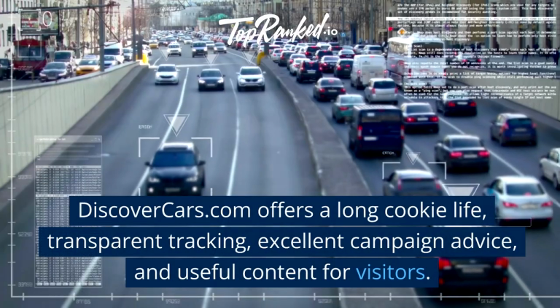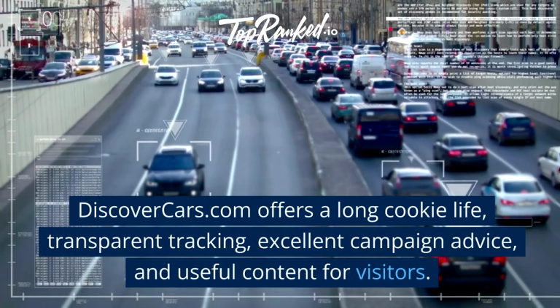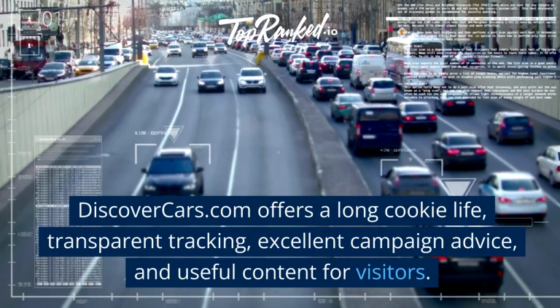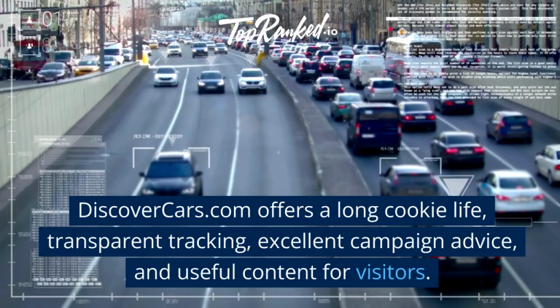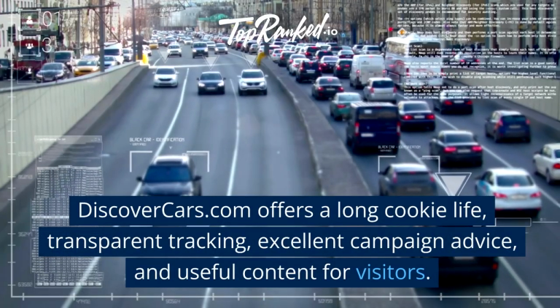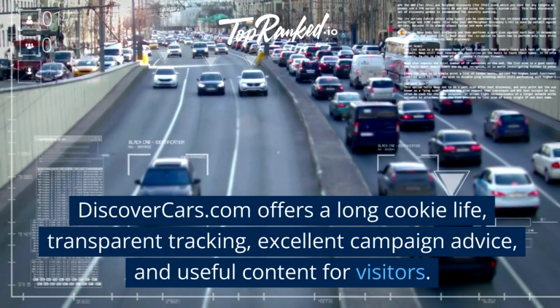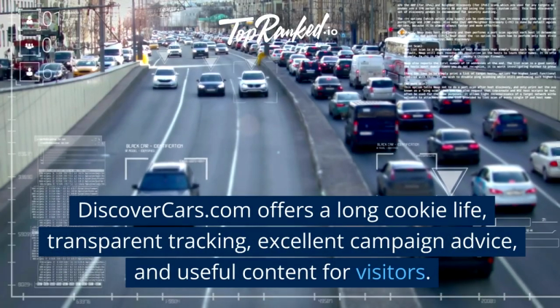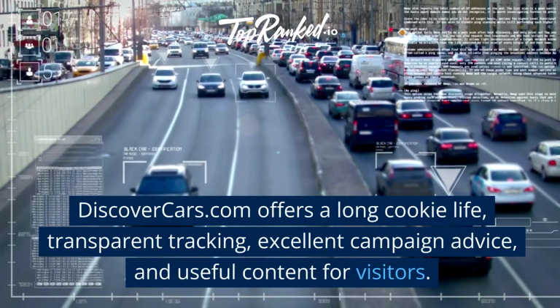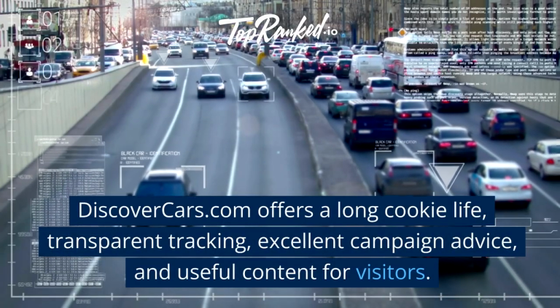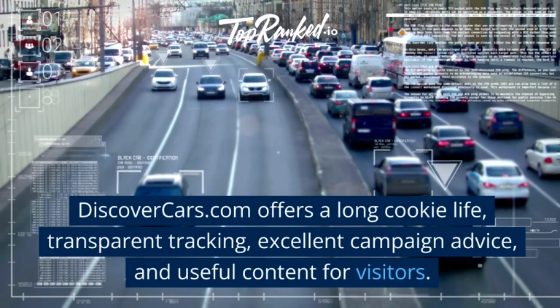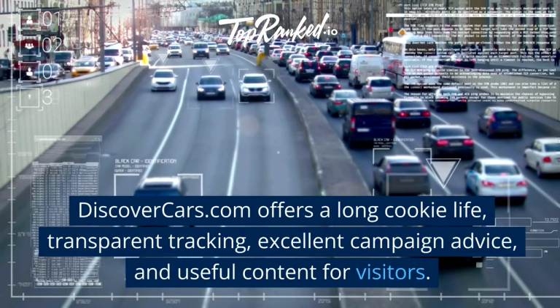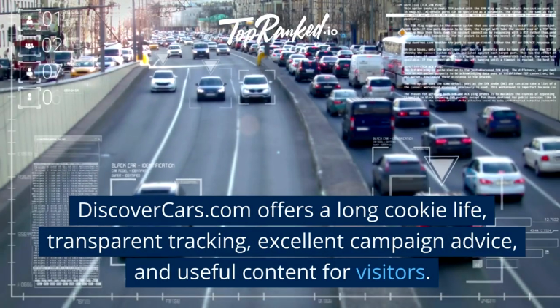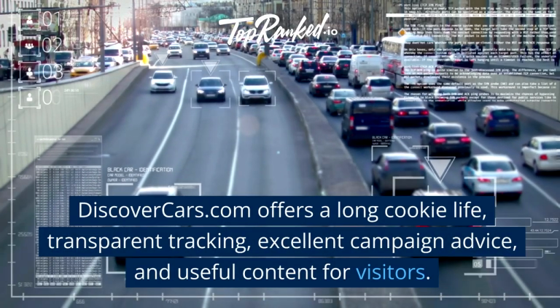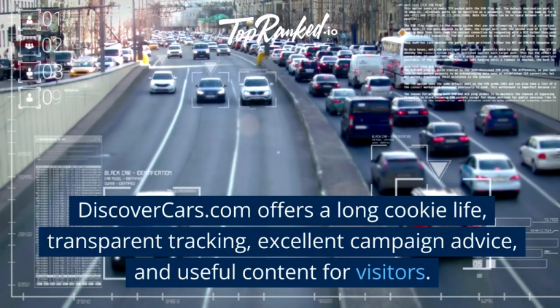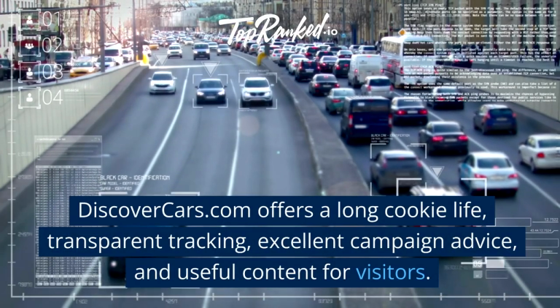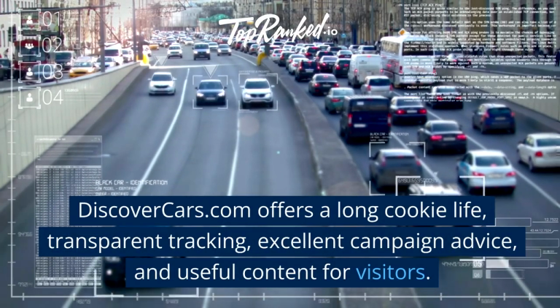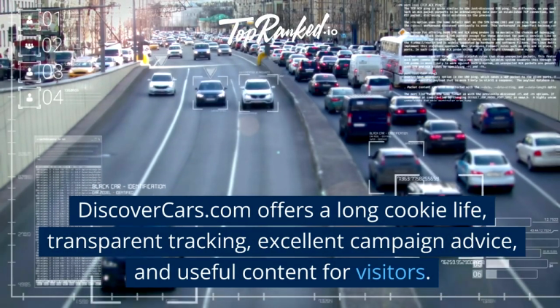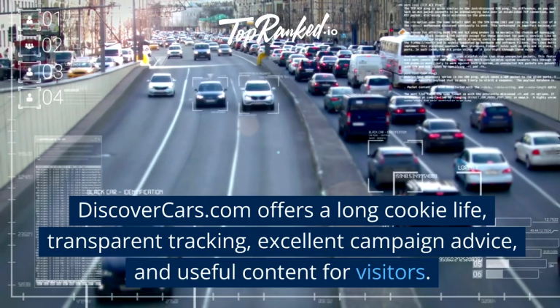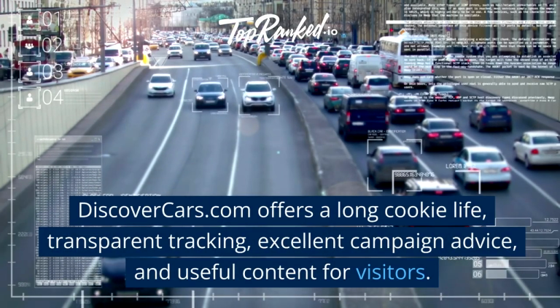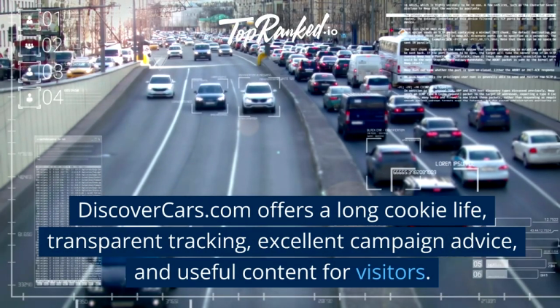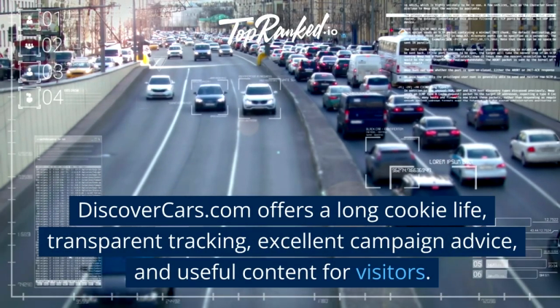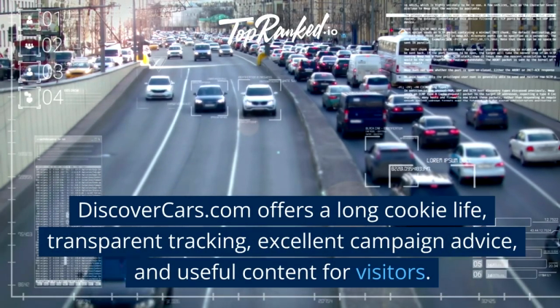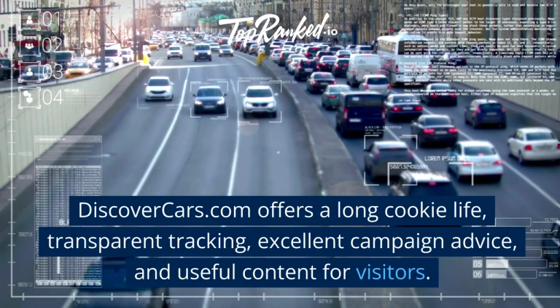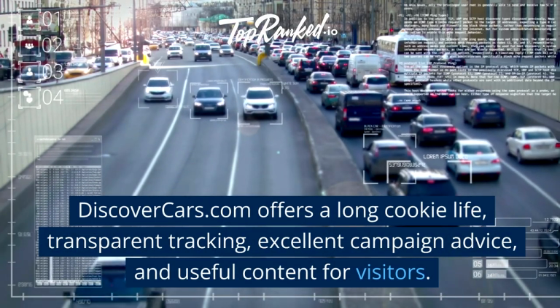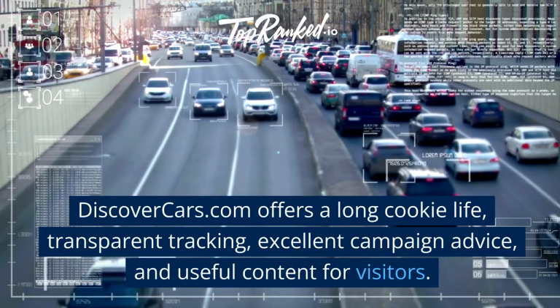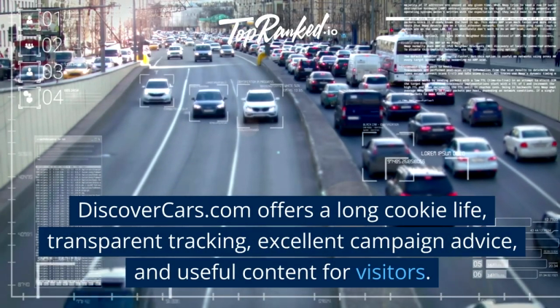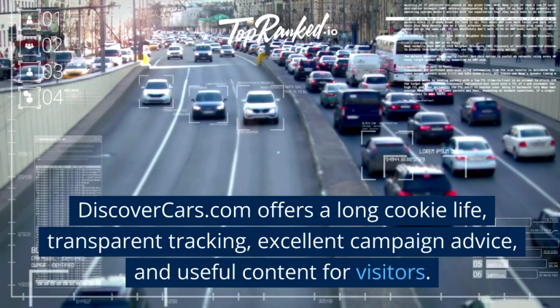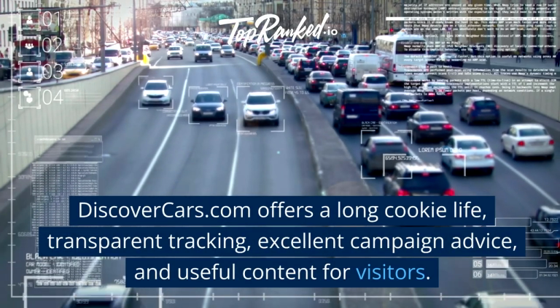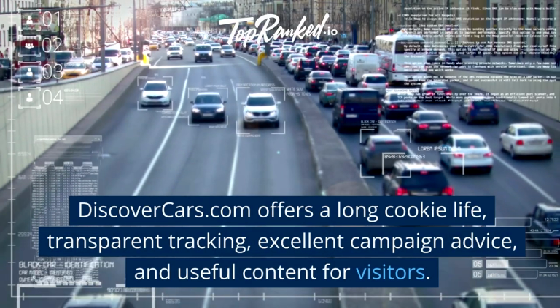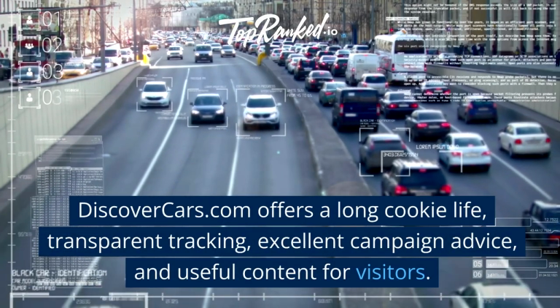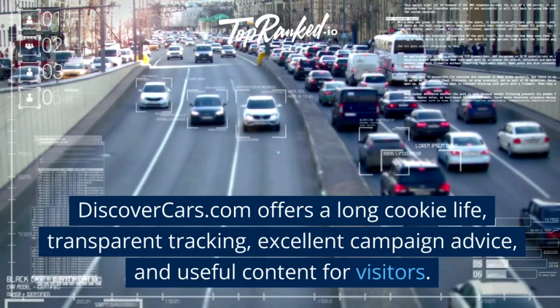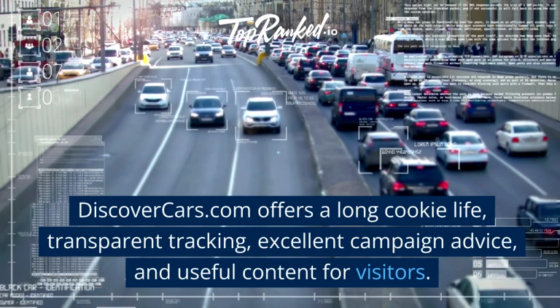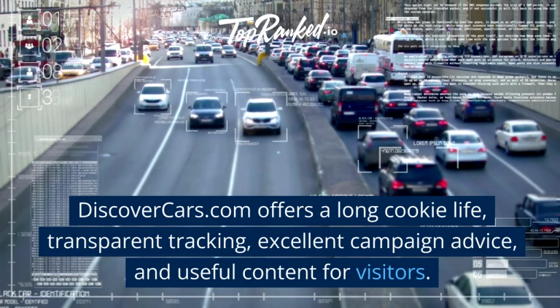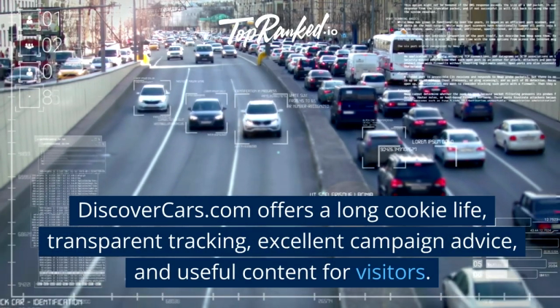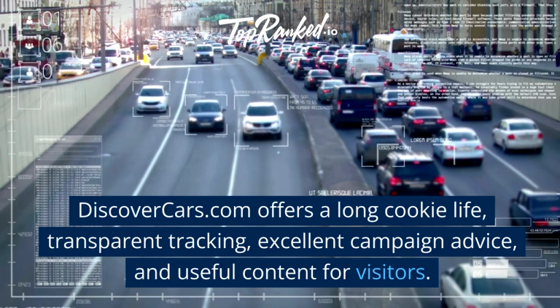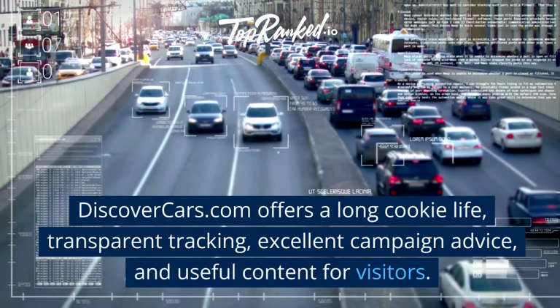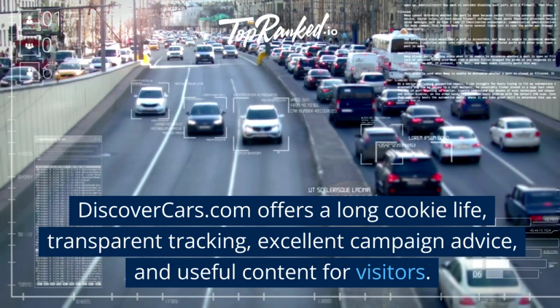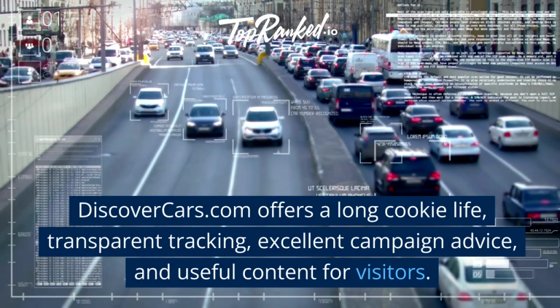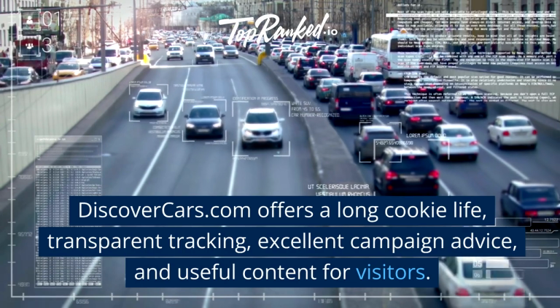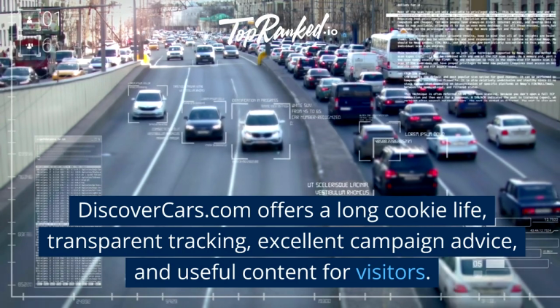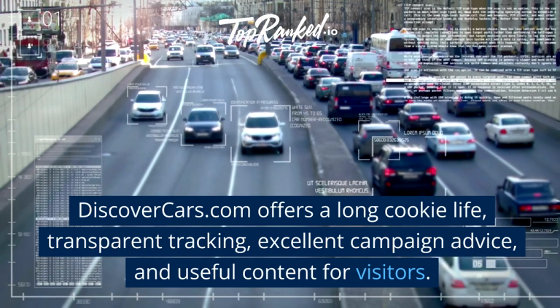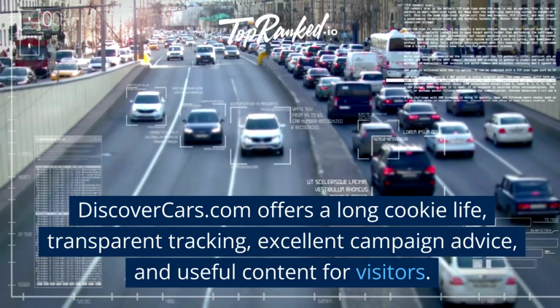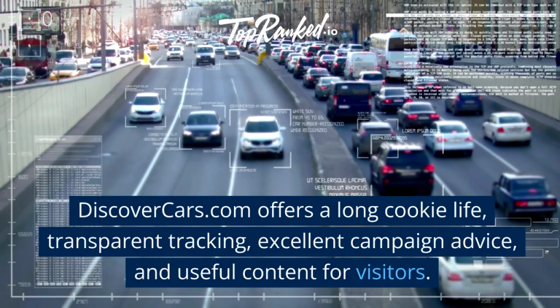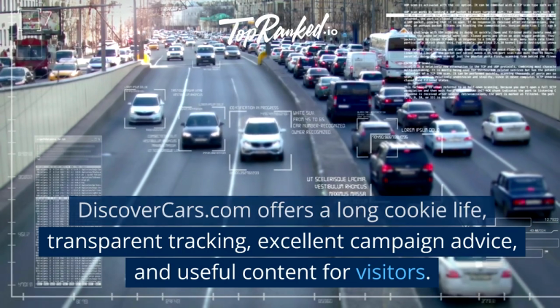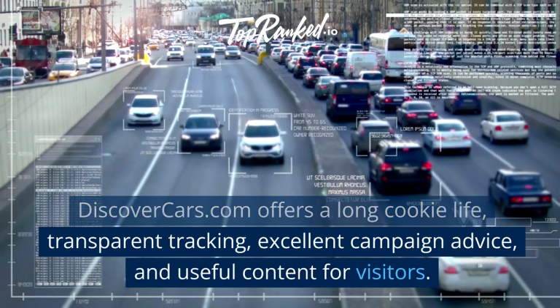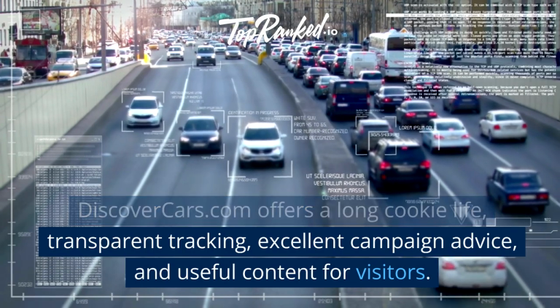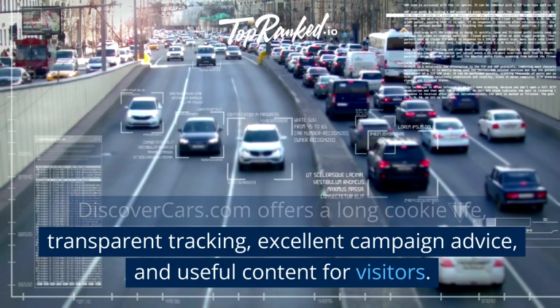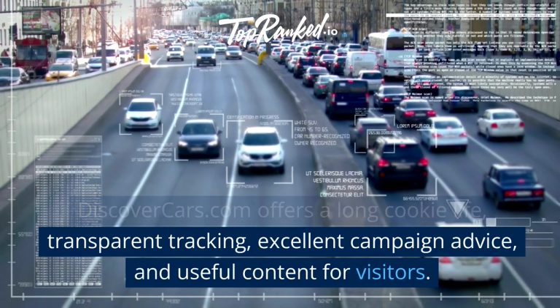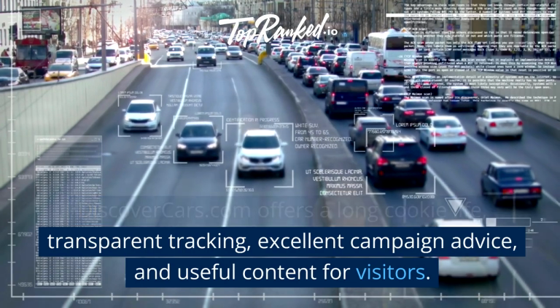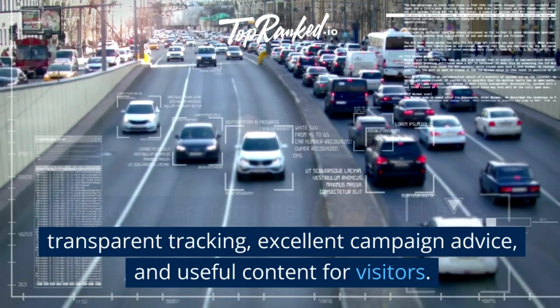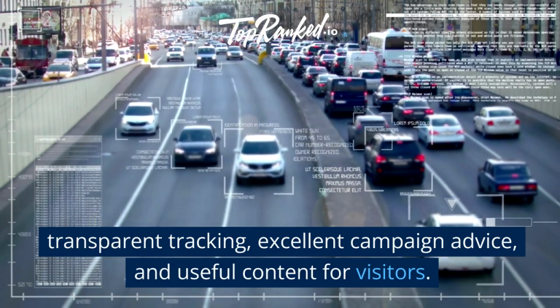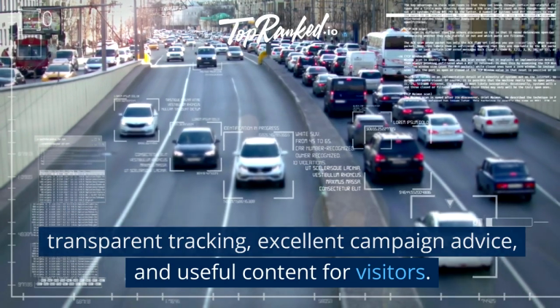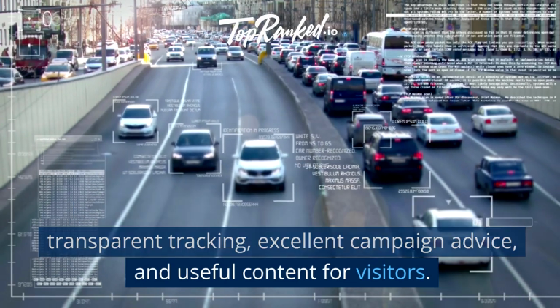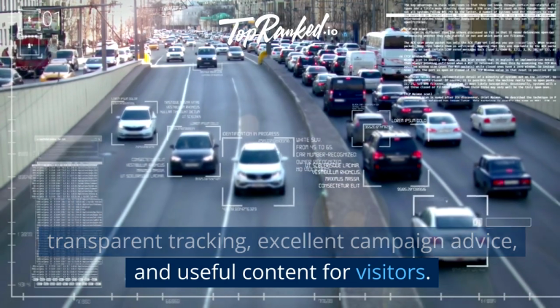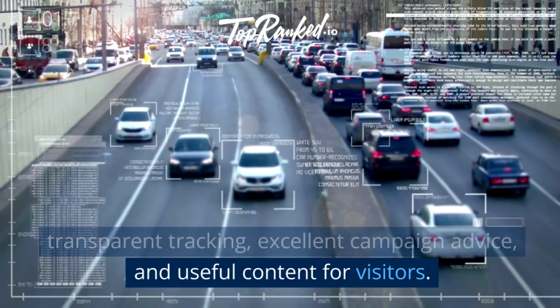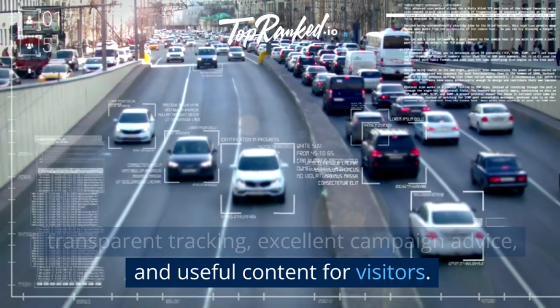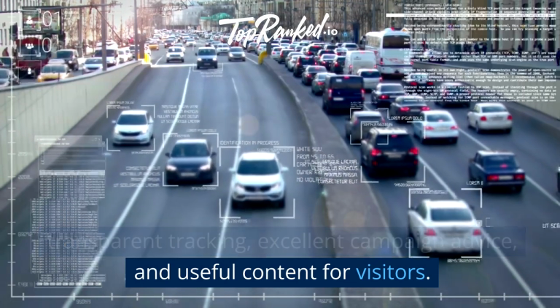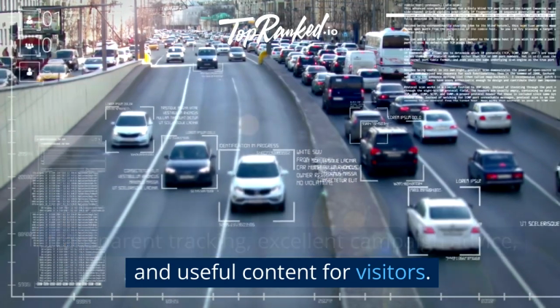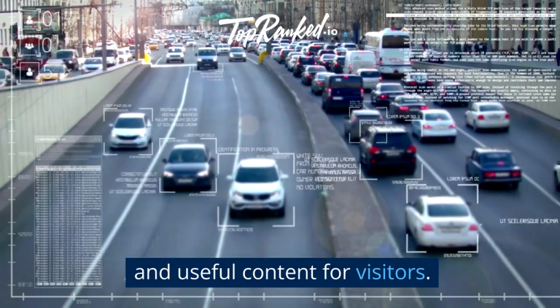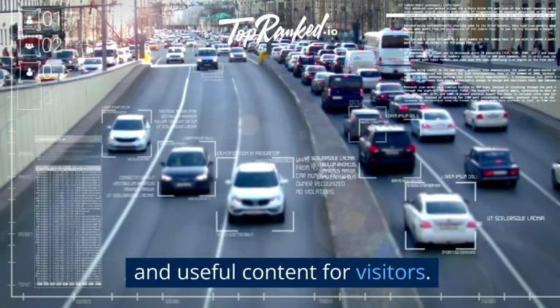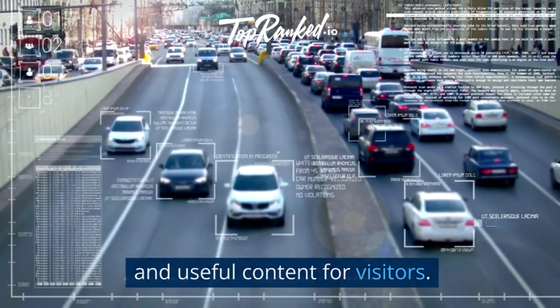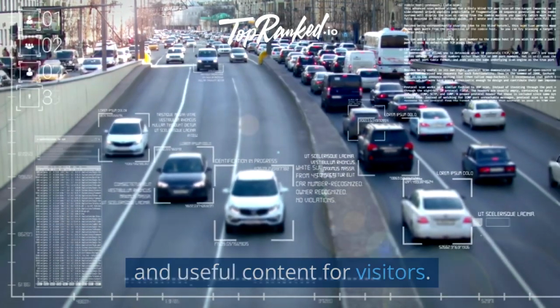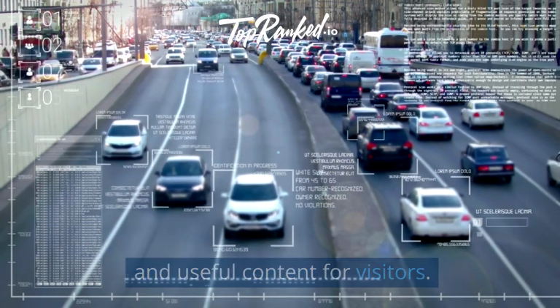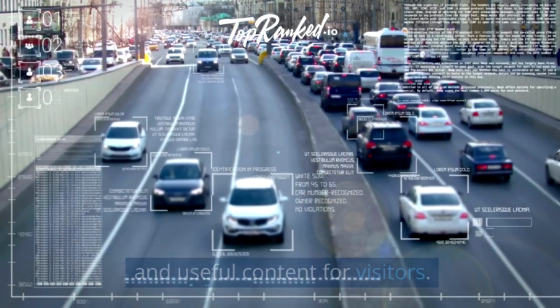DiscoverCars.com offers a long cookie life, transparent tracking, excellent campaign advice, and useful content for visitors.